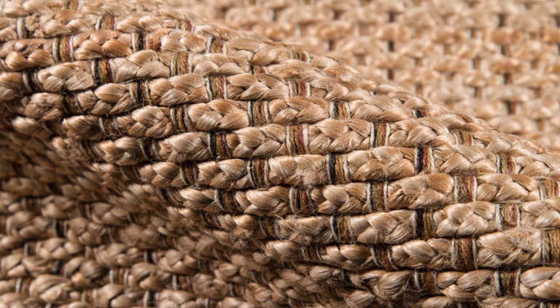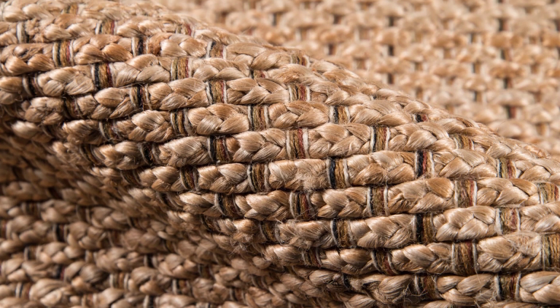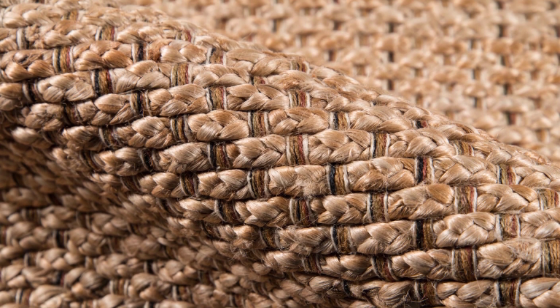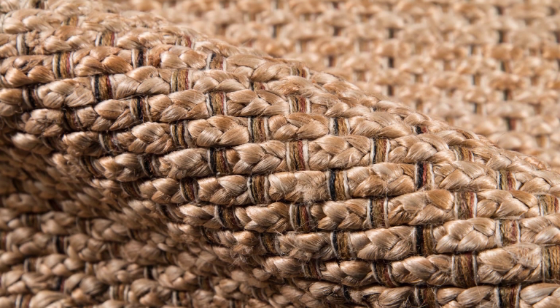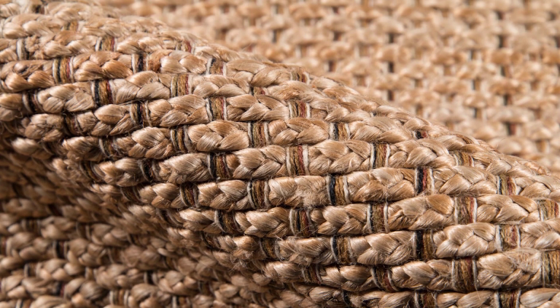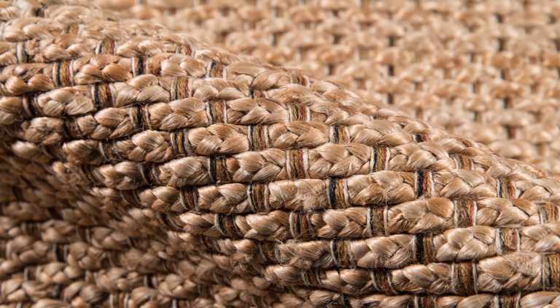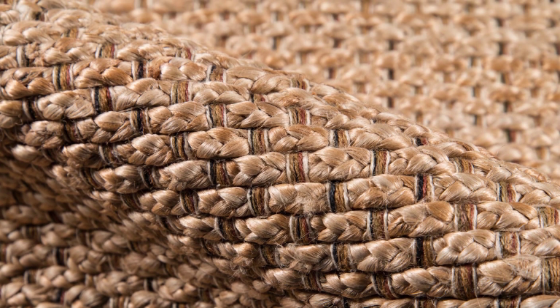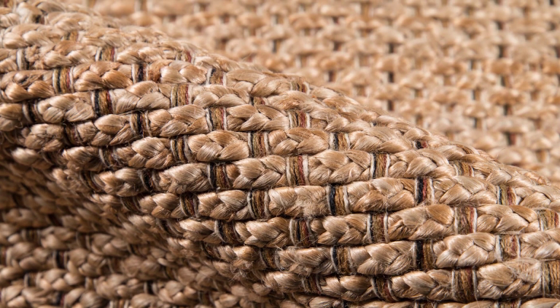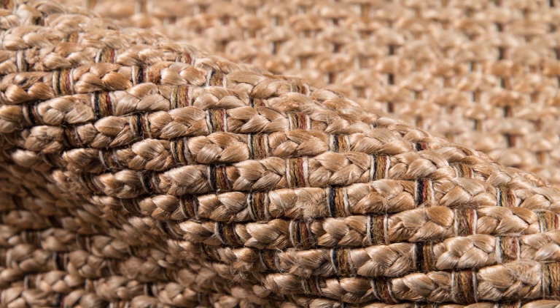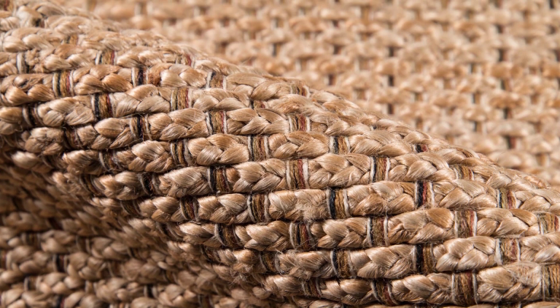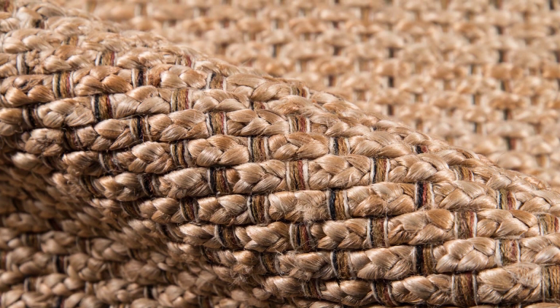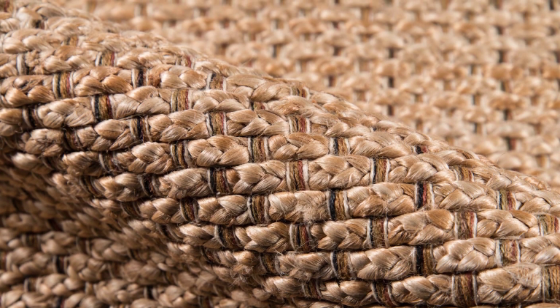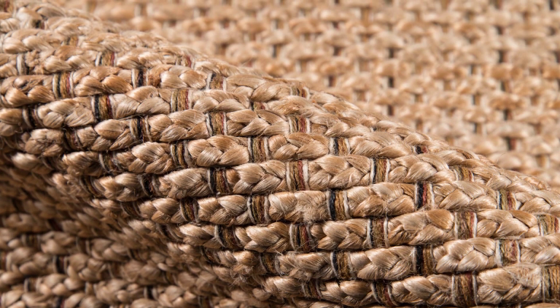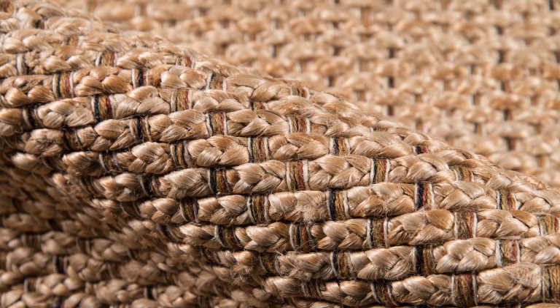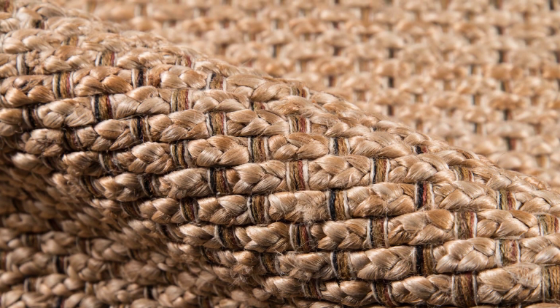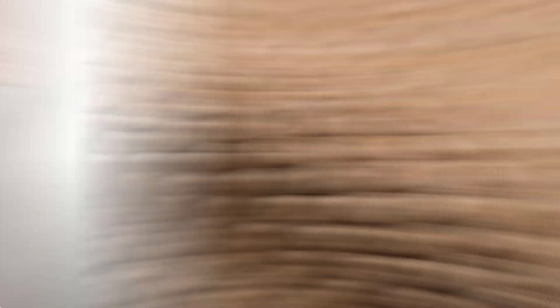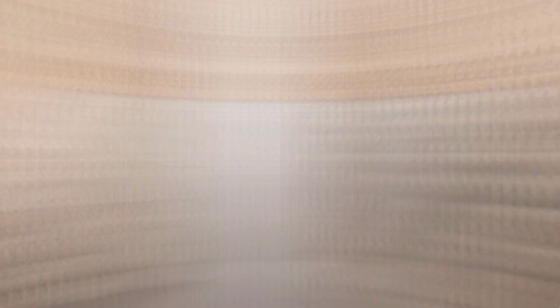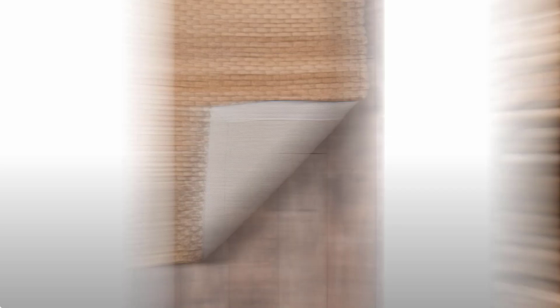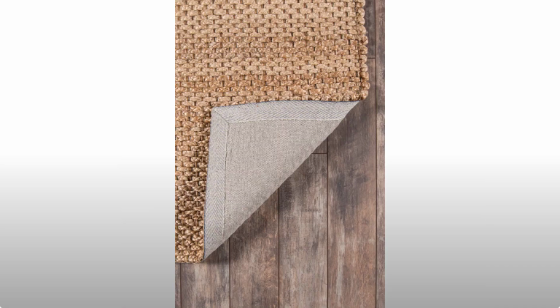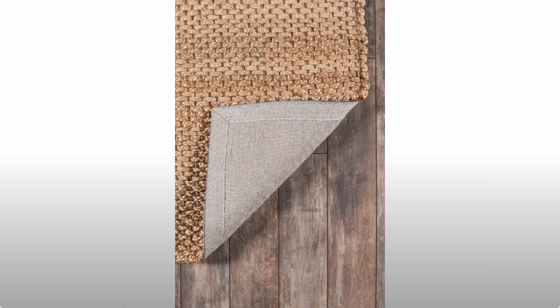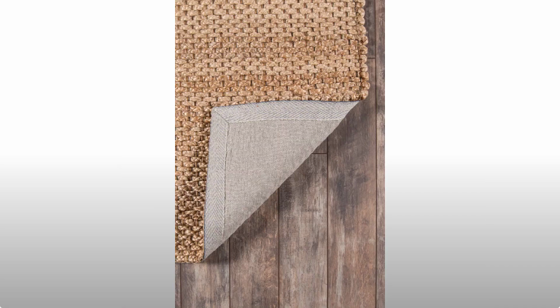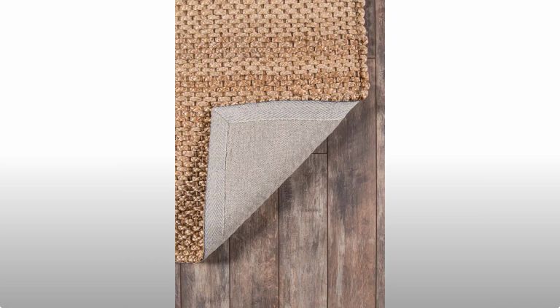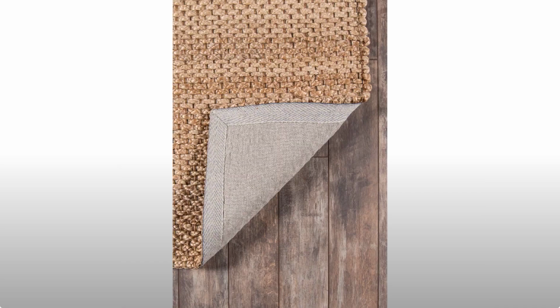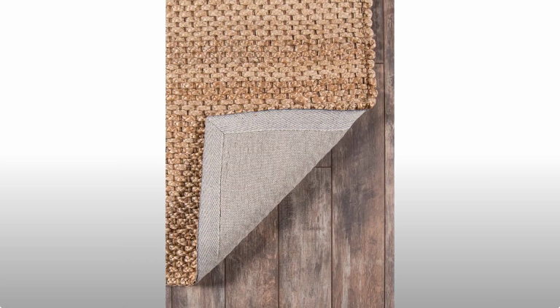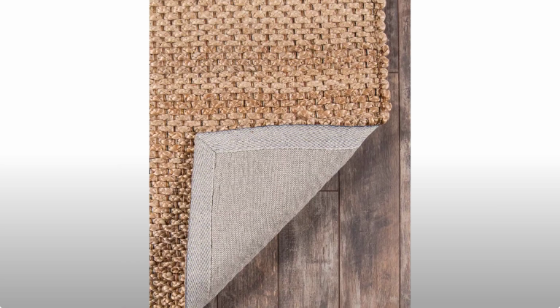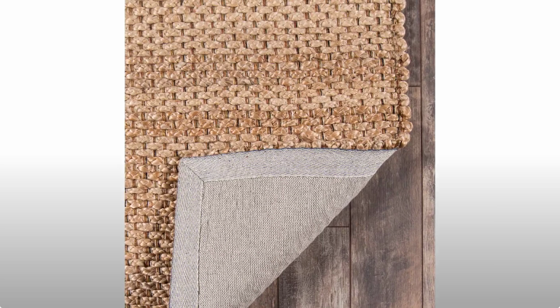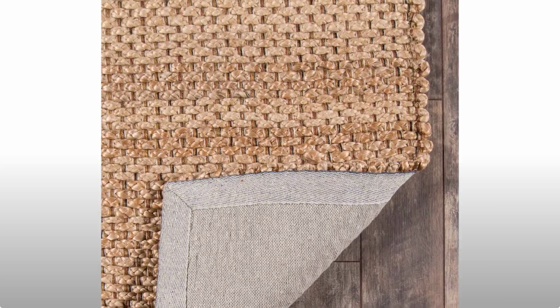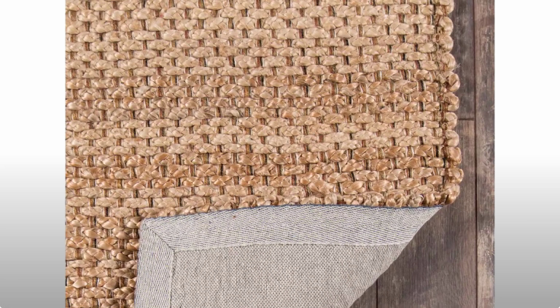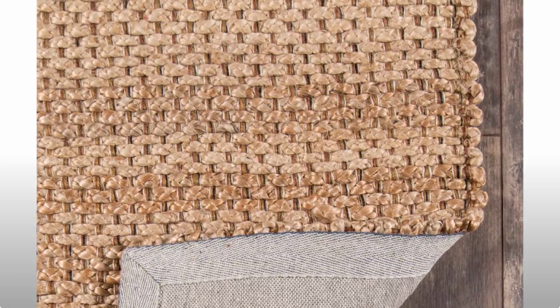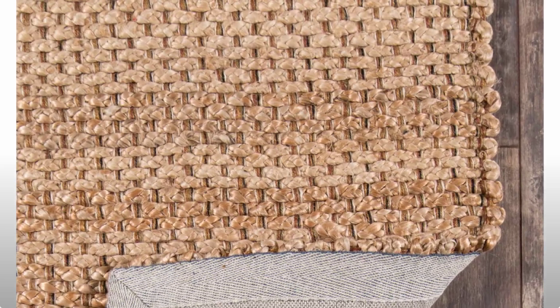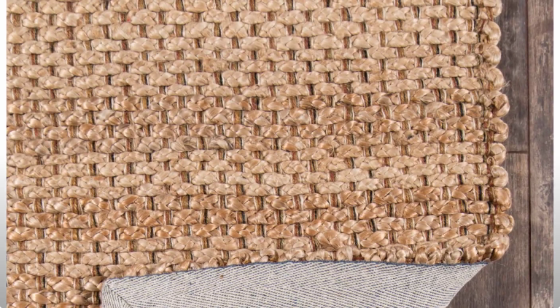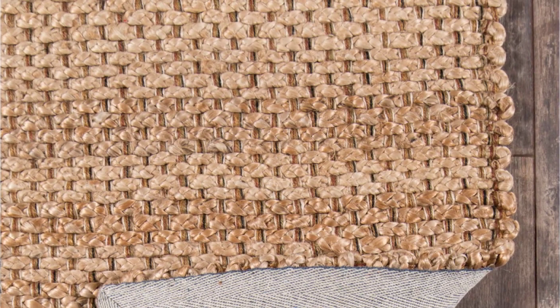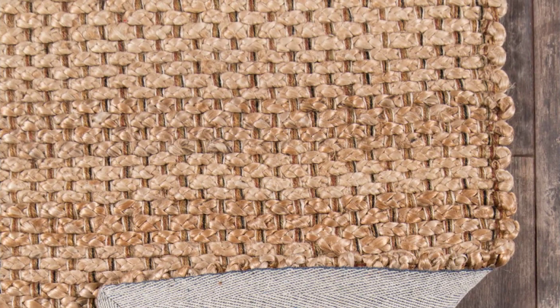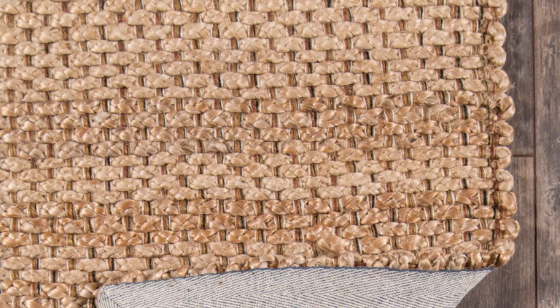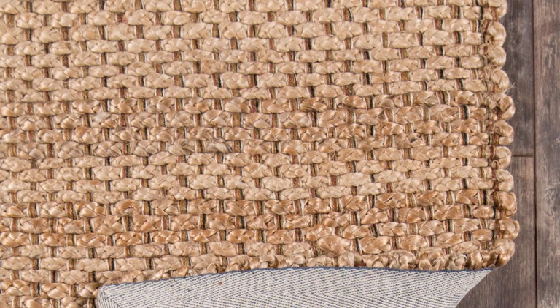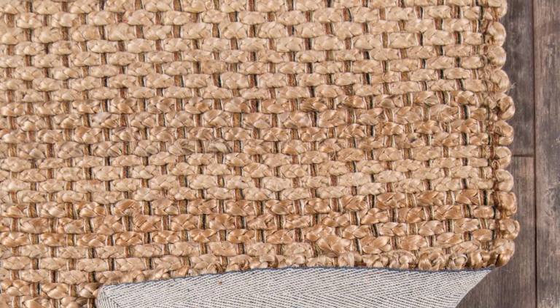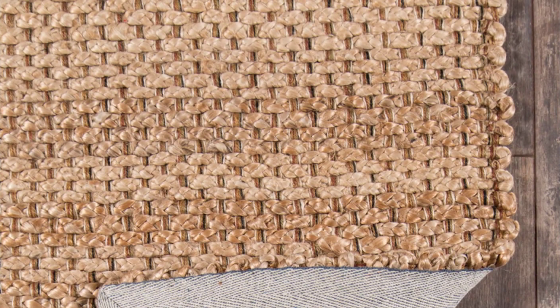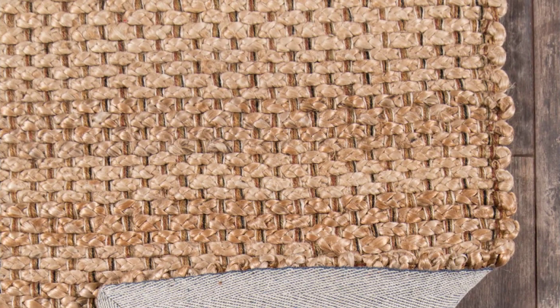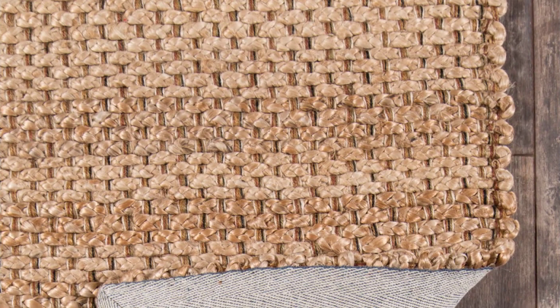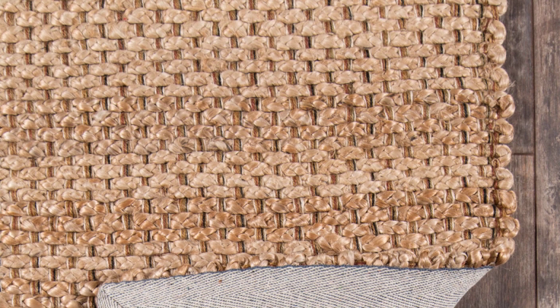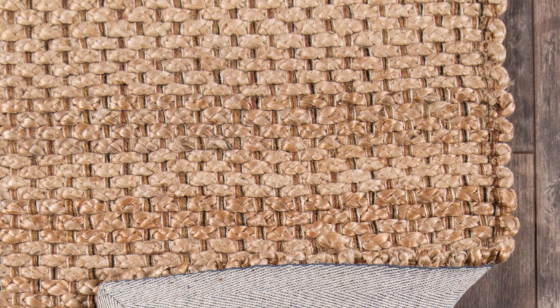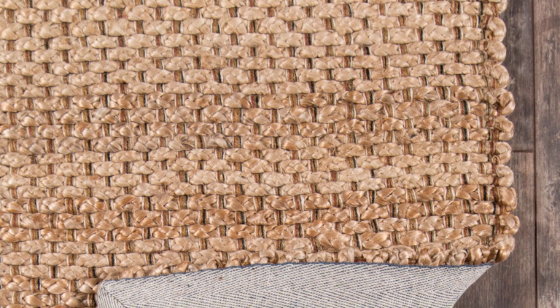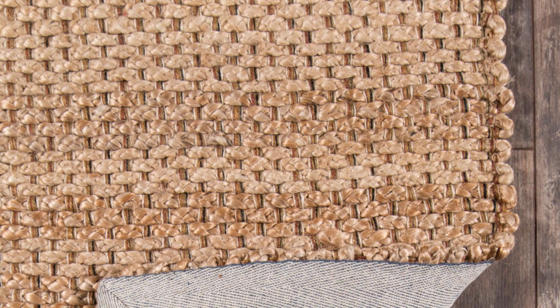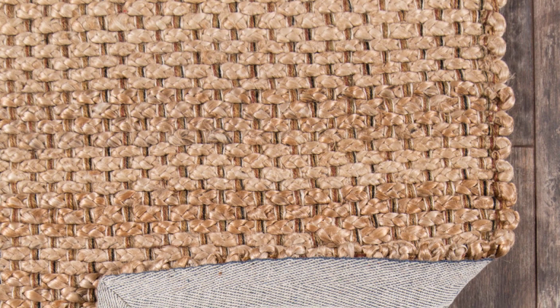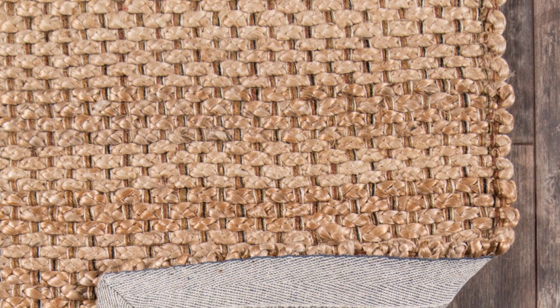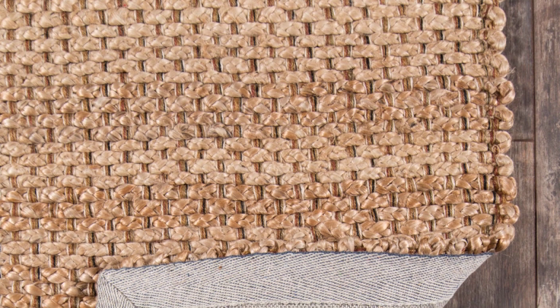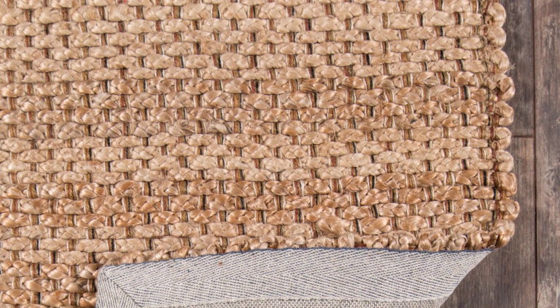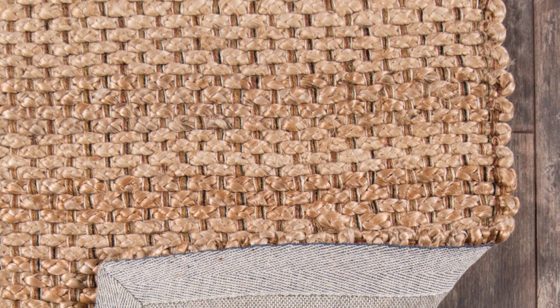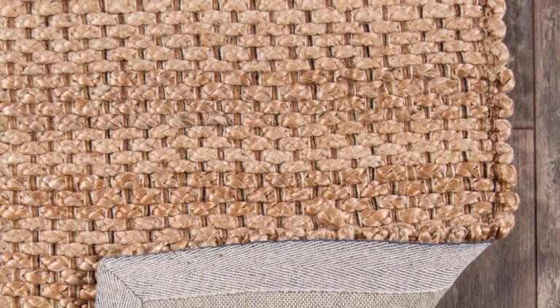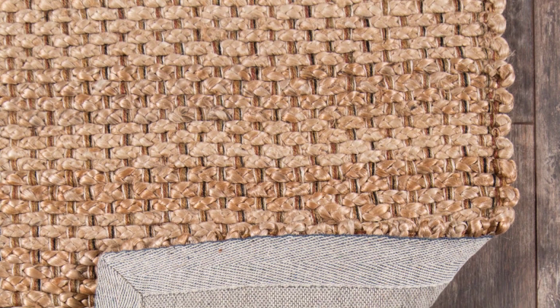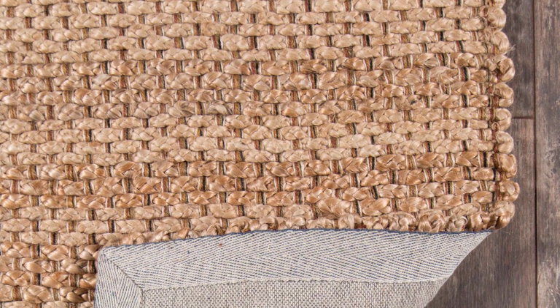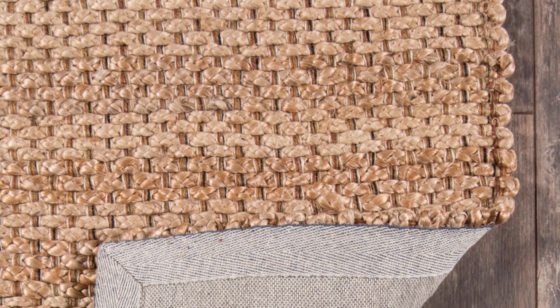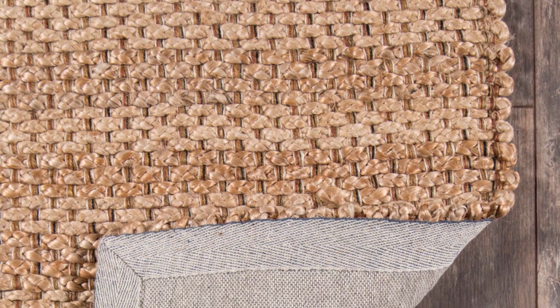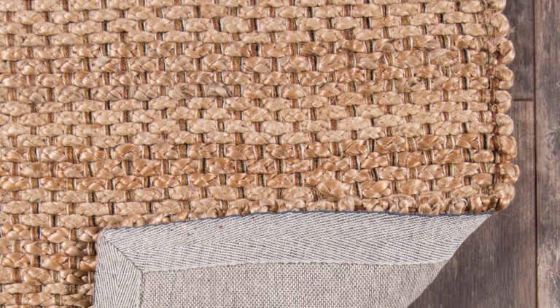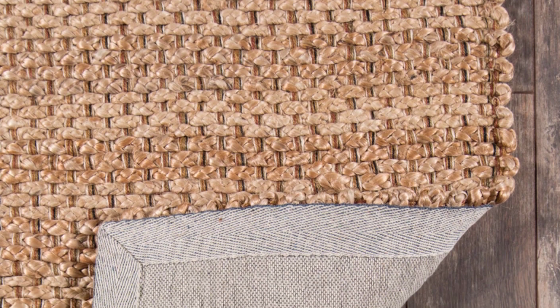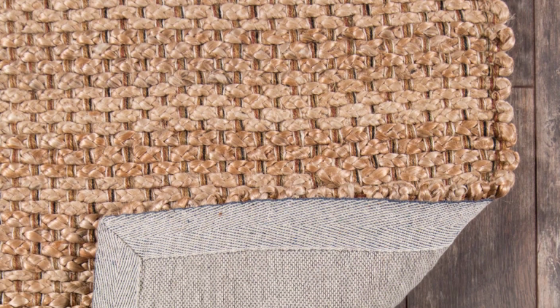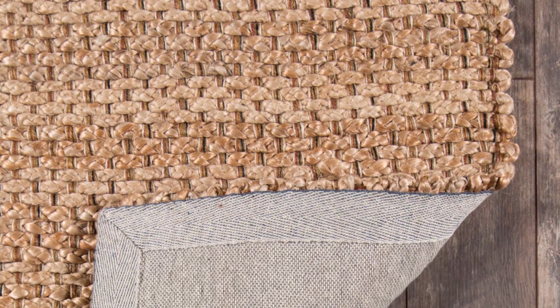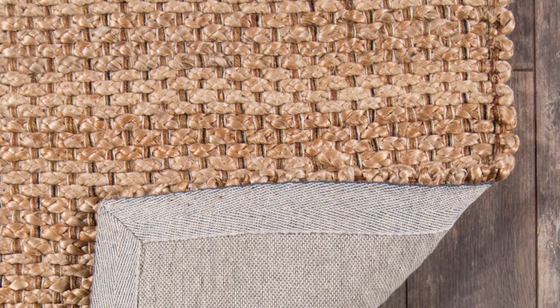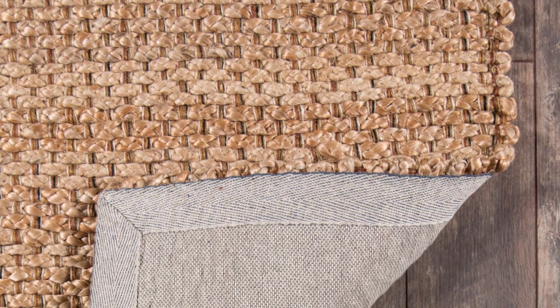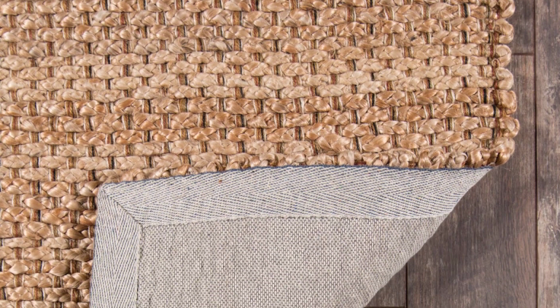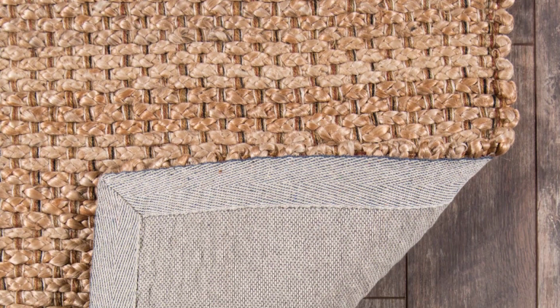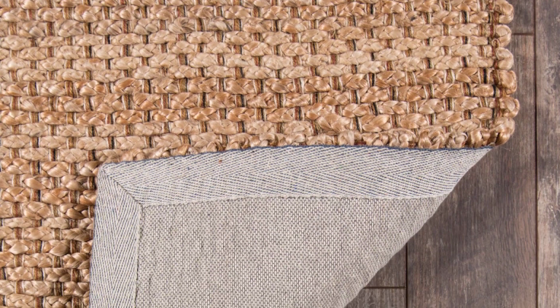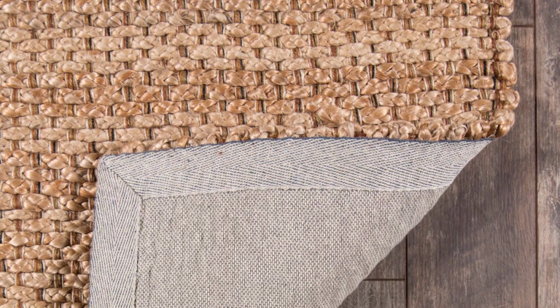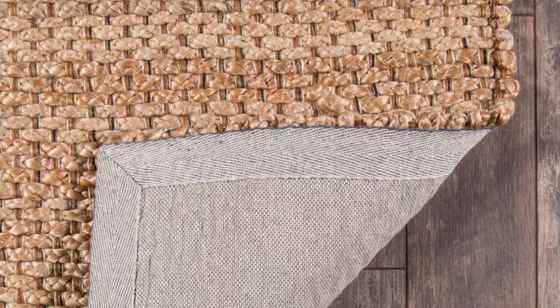Natural jute fibers lend laid-back vibes to the hand-woven floor covering assortment with organic textures that can be dressed up or down to suit your space.